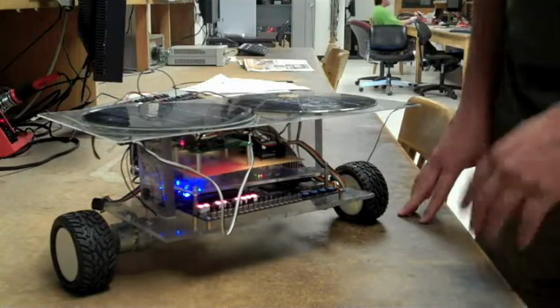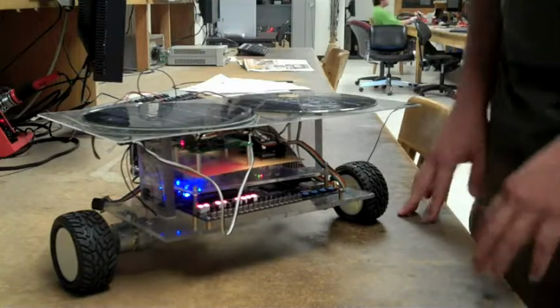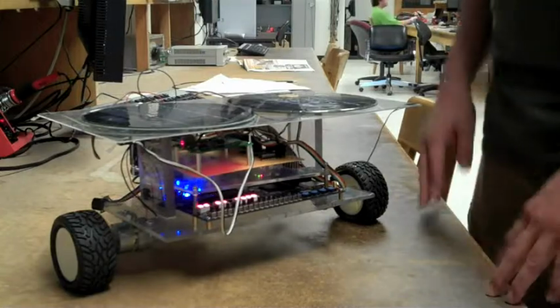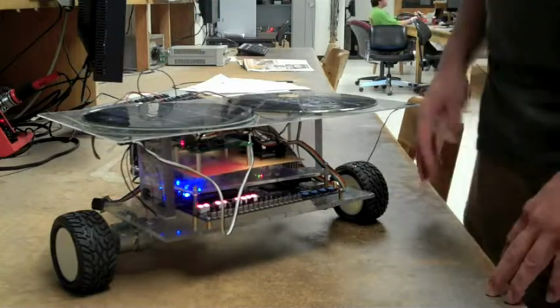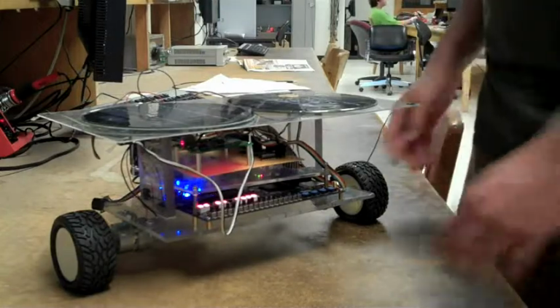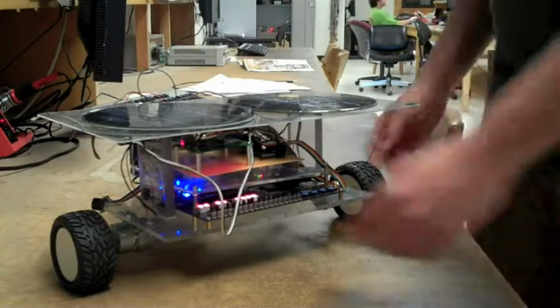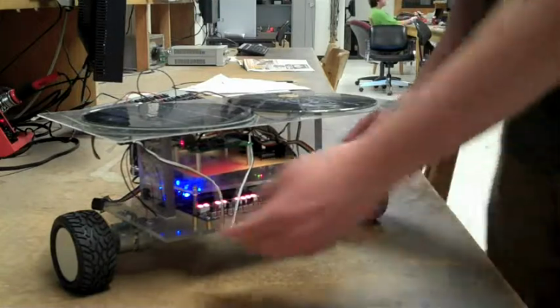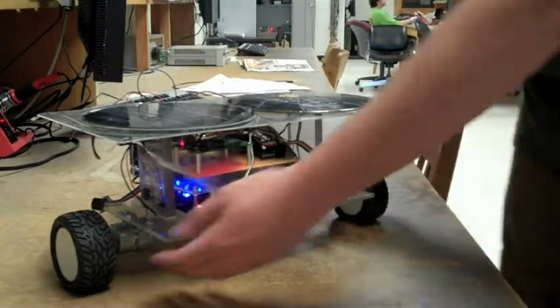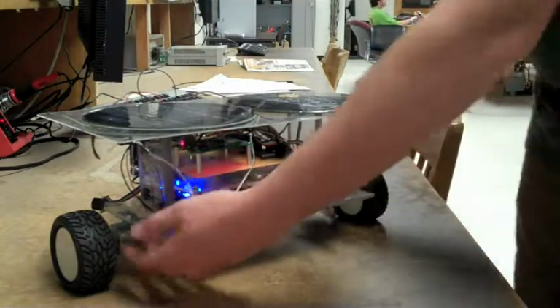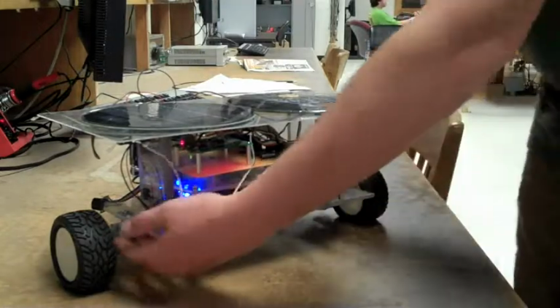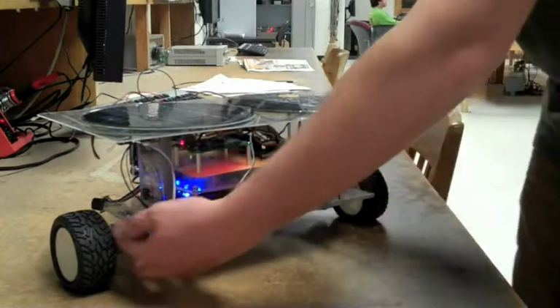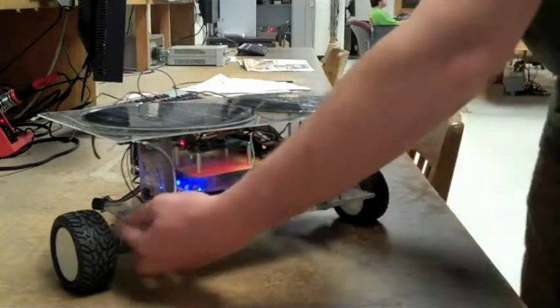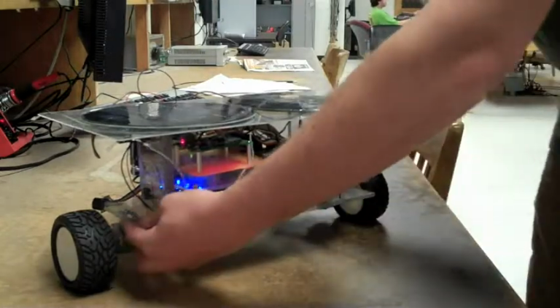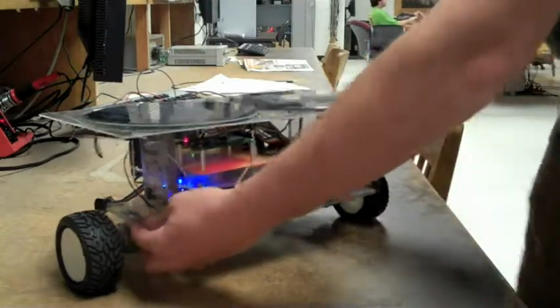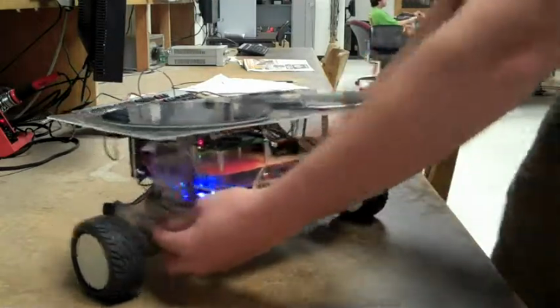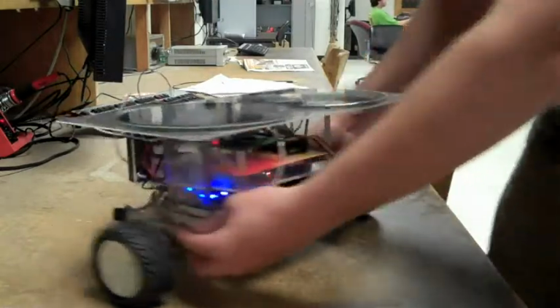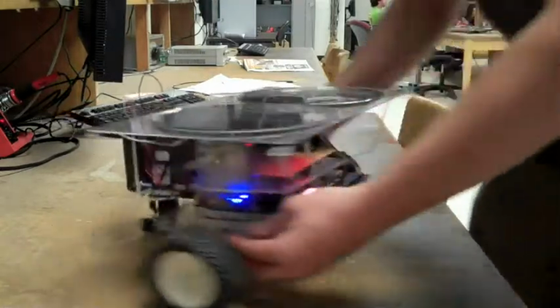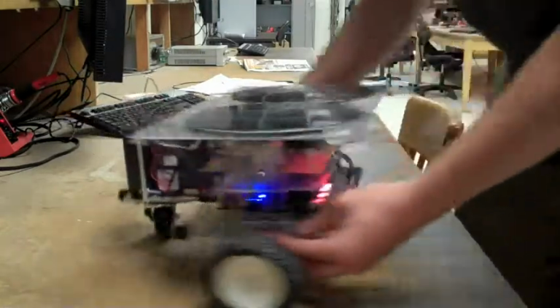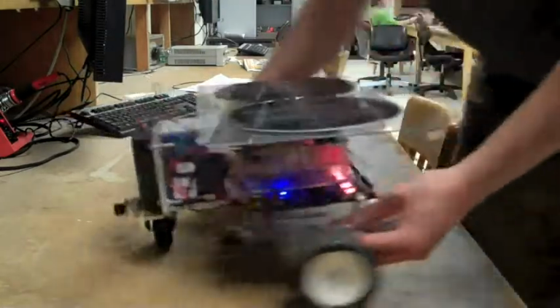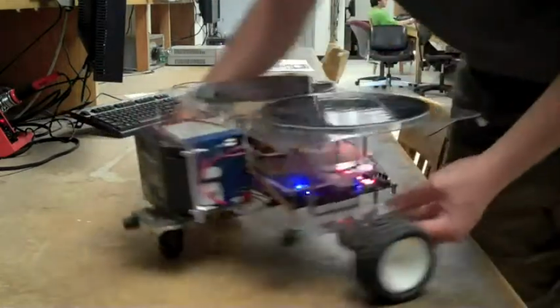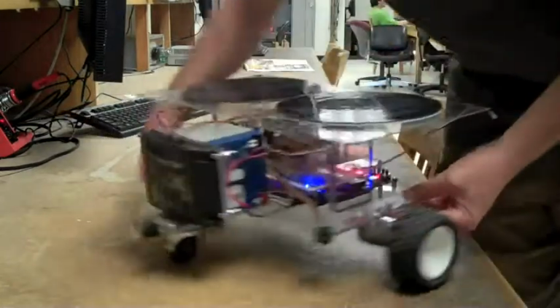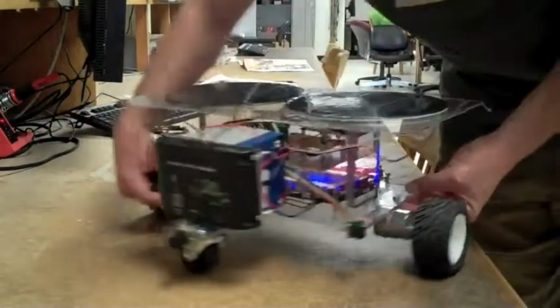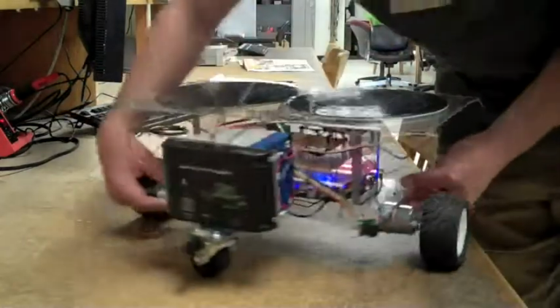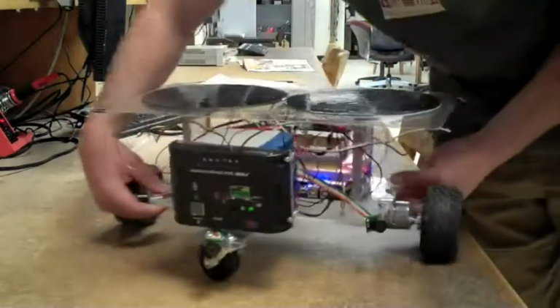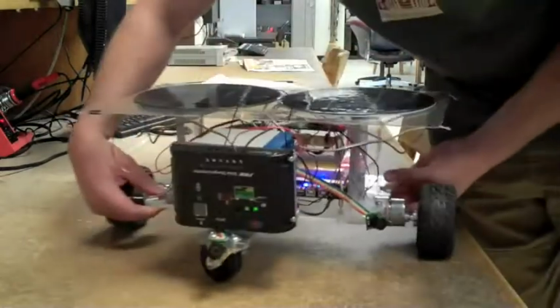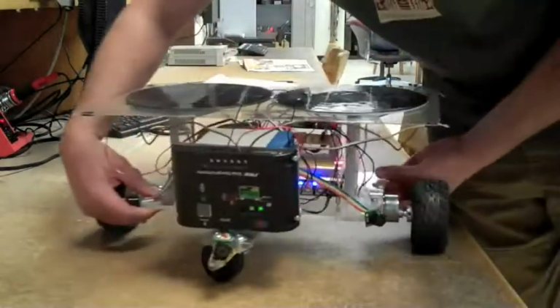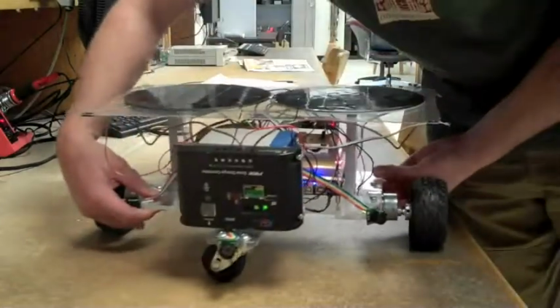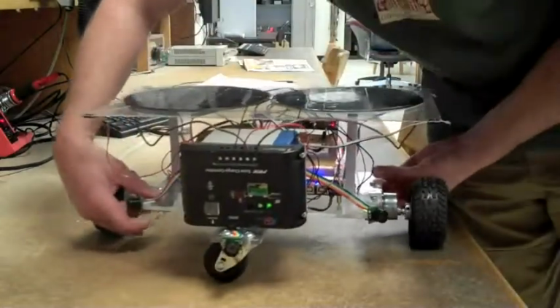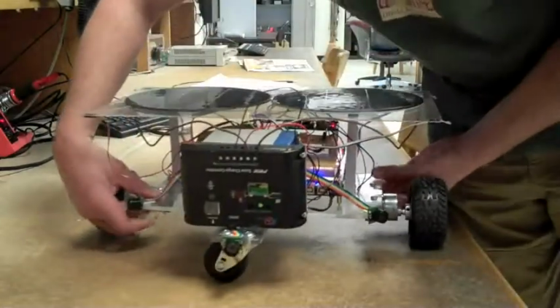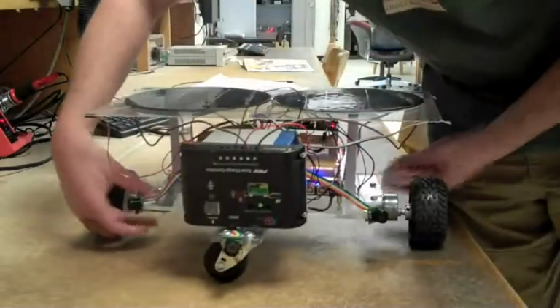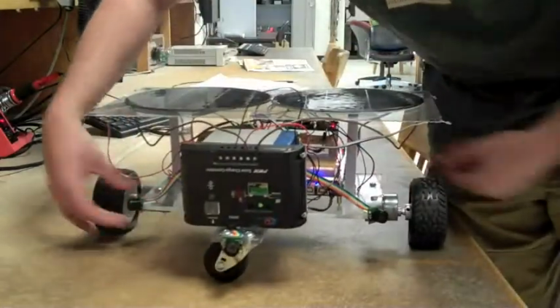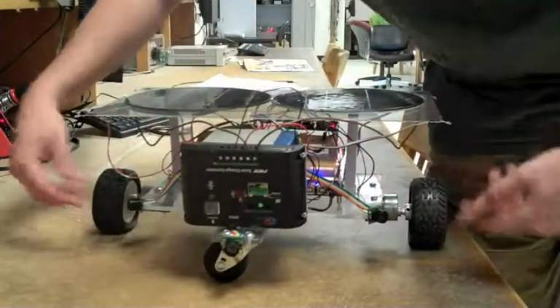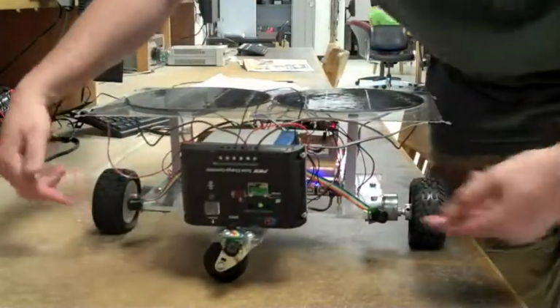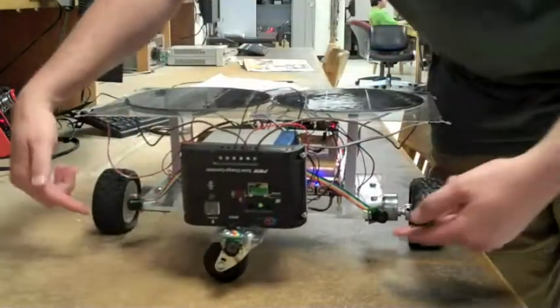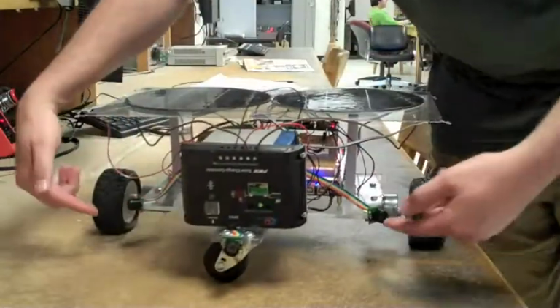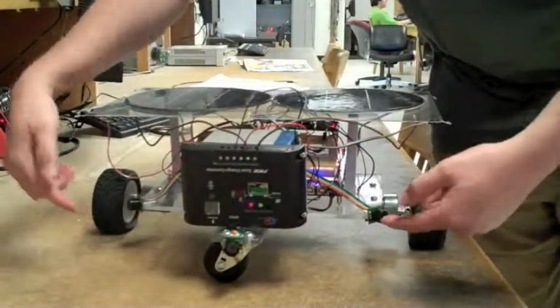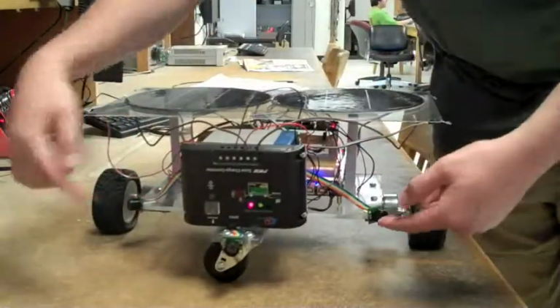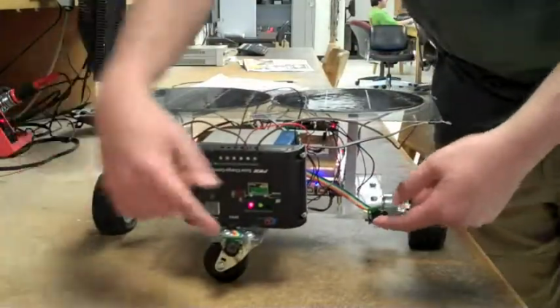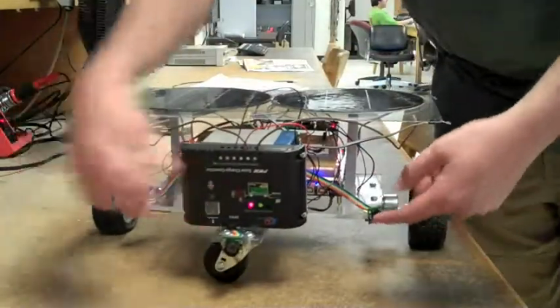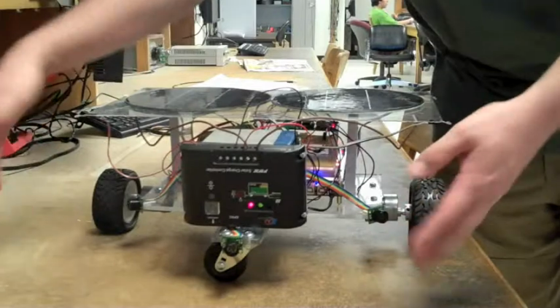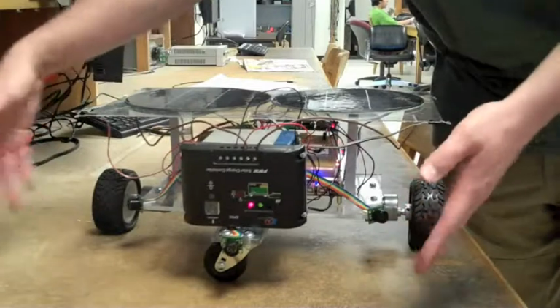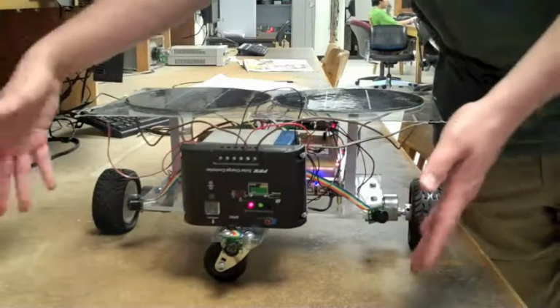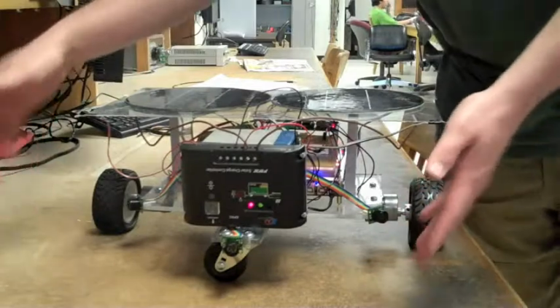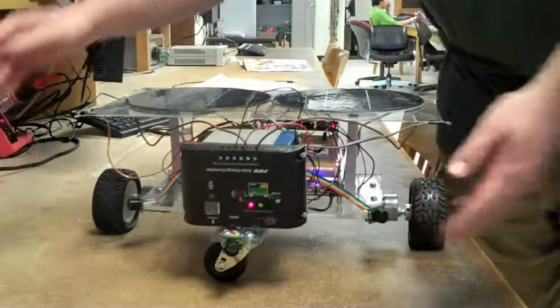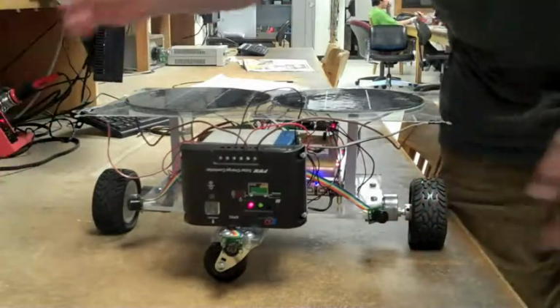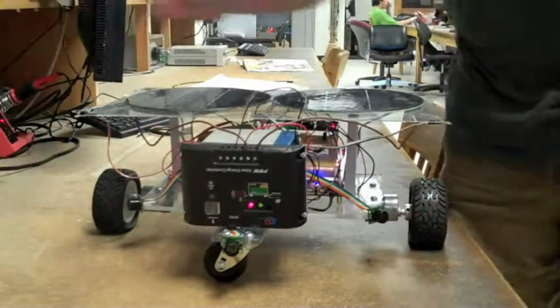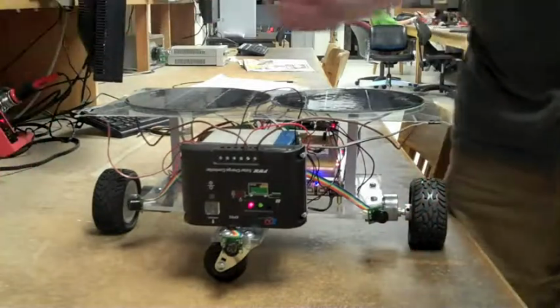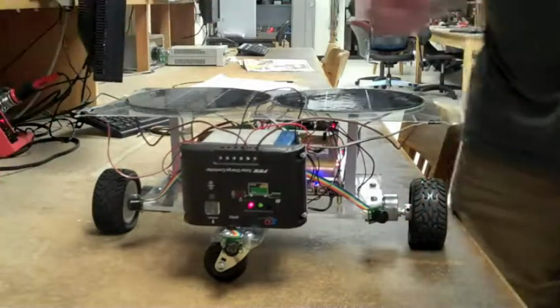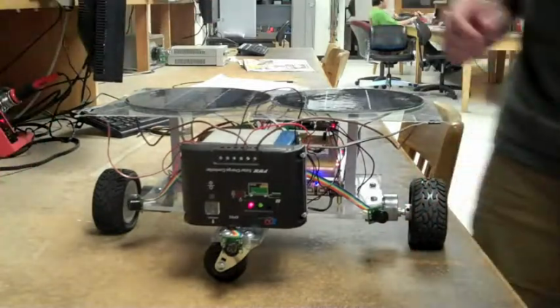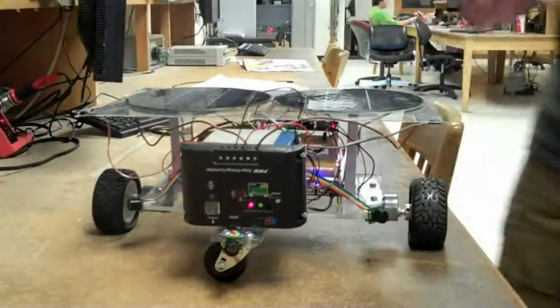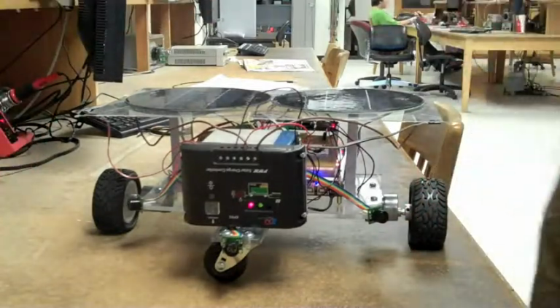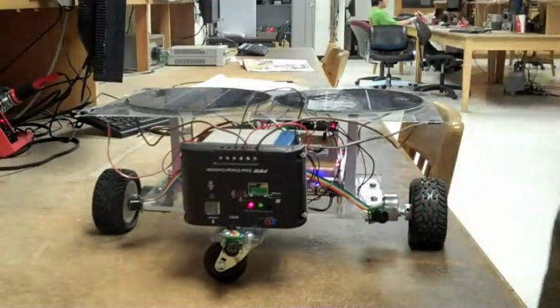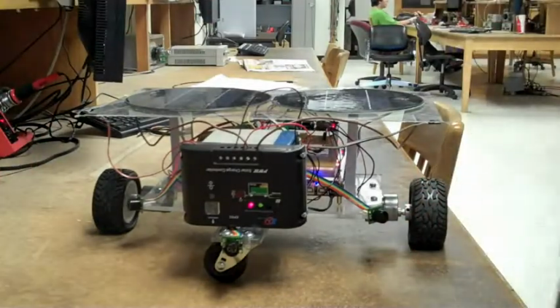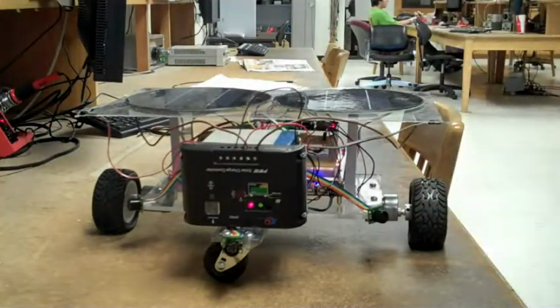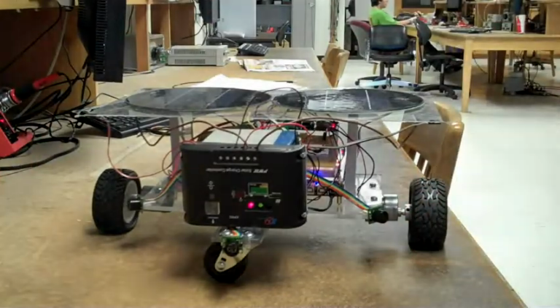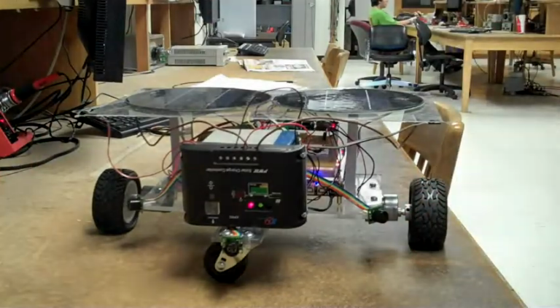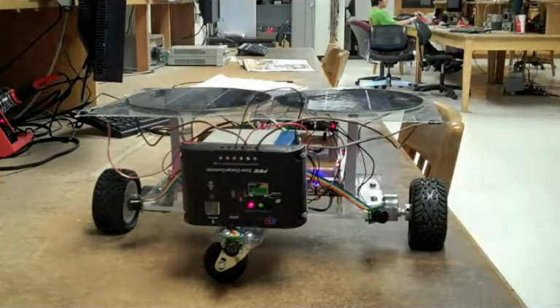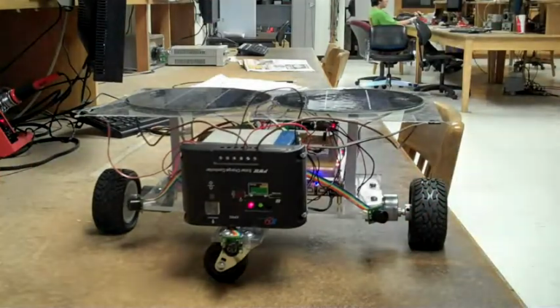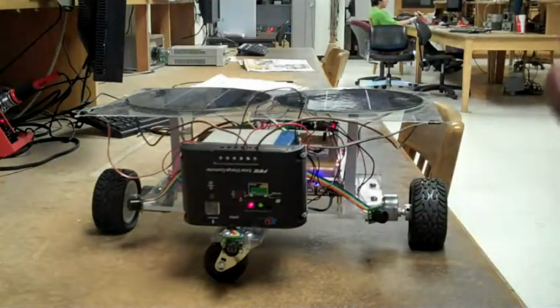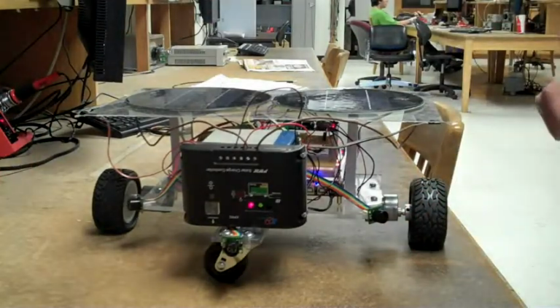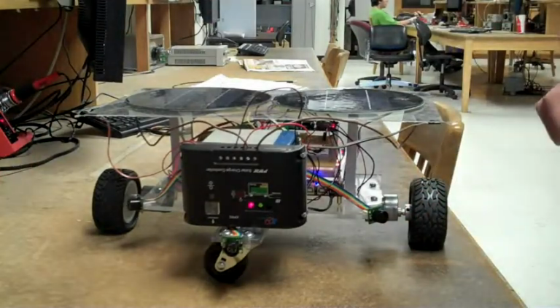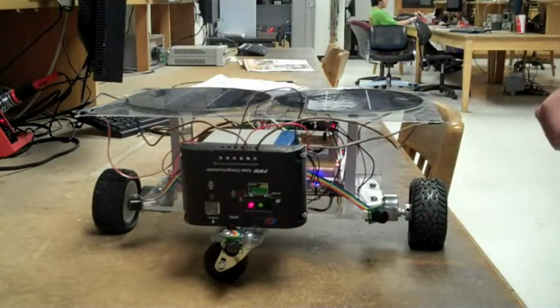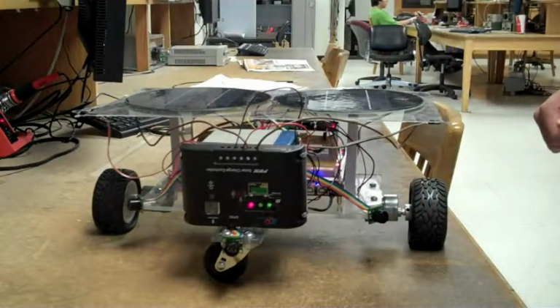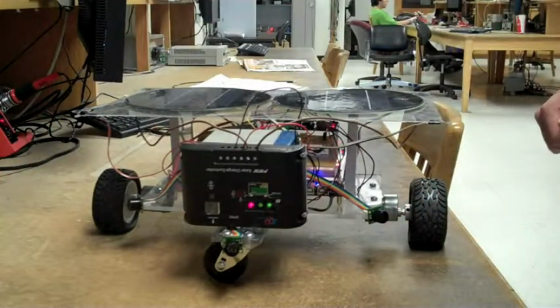We have three ultrasonic range finders in the front and off to the sides to allow it to avoid obstacles.